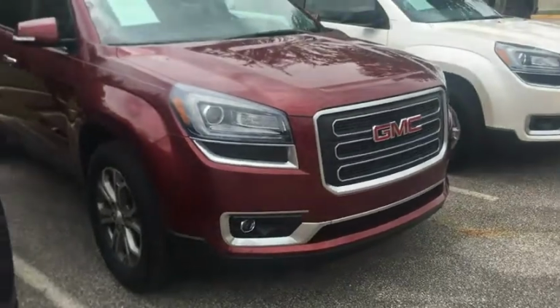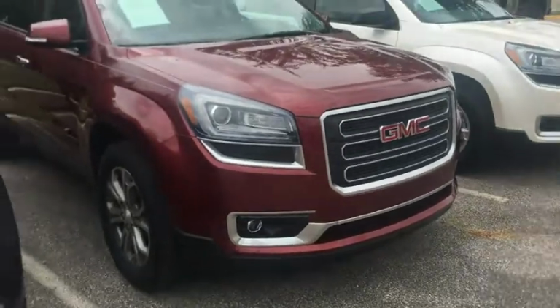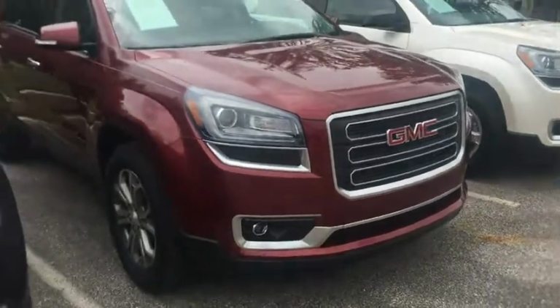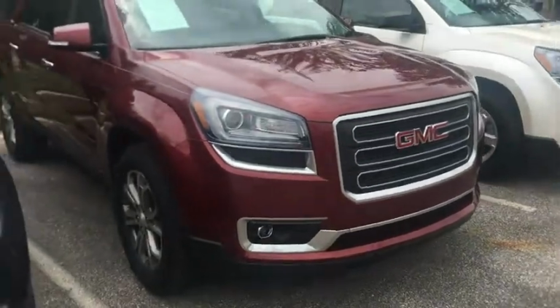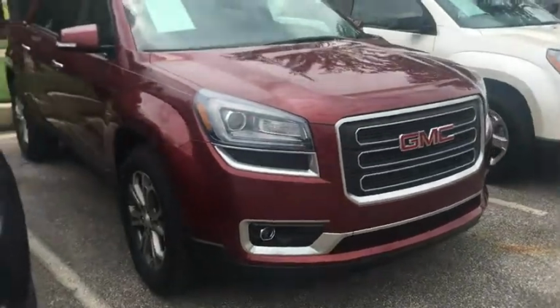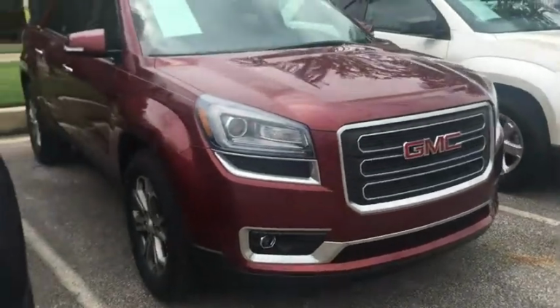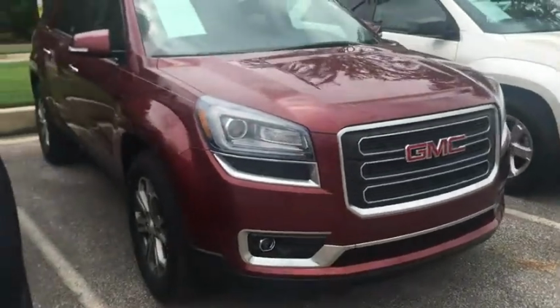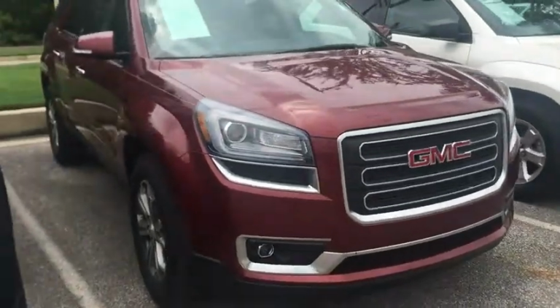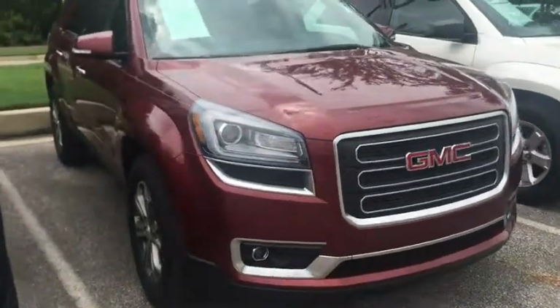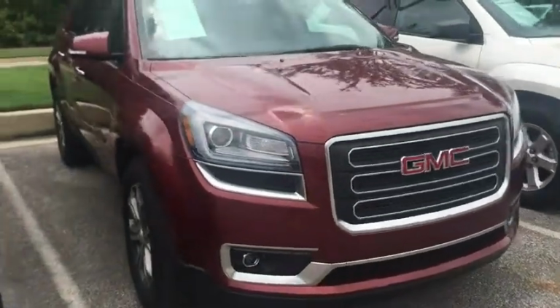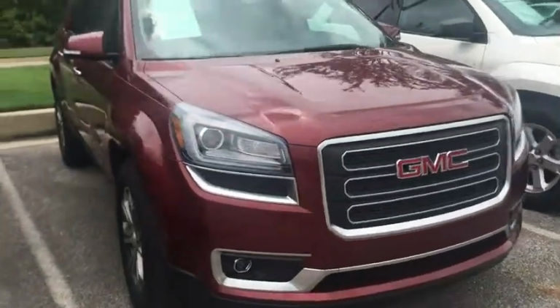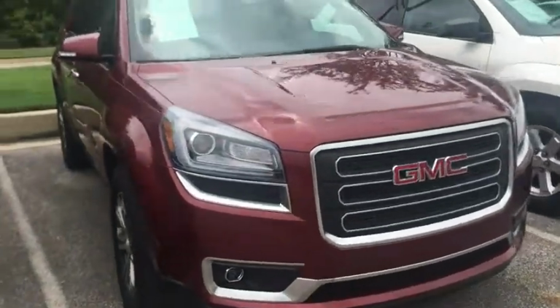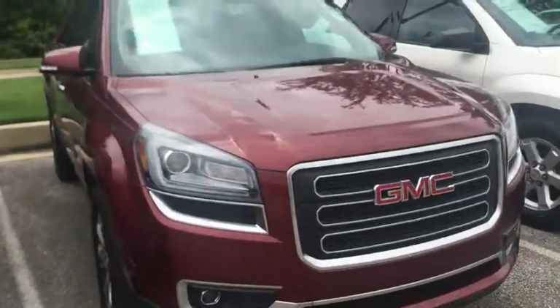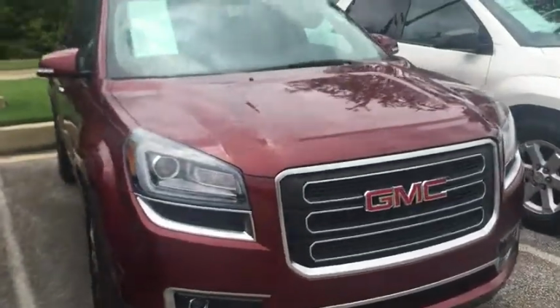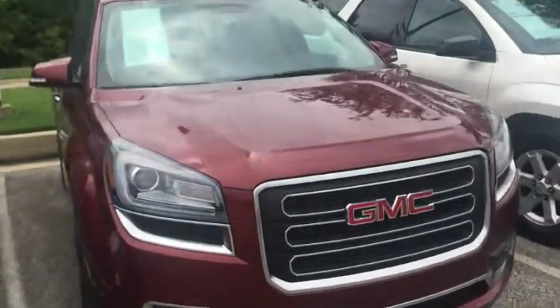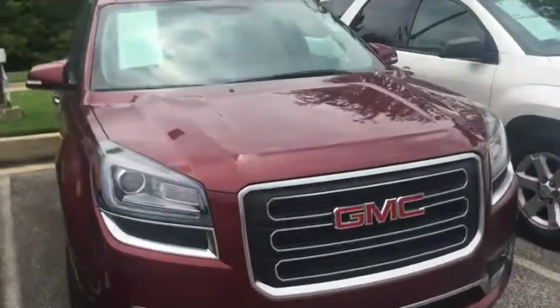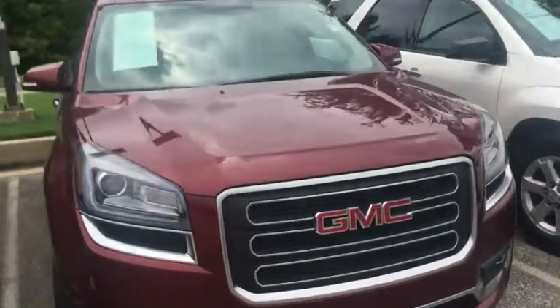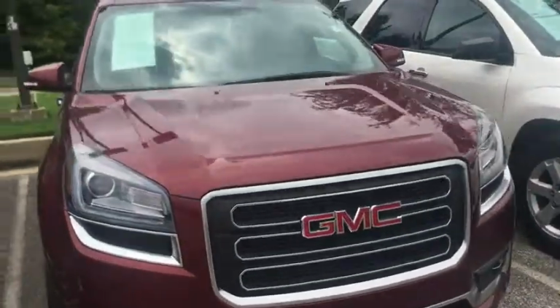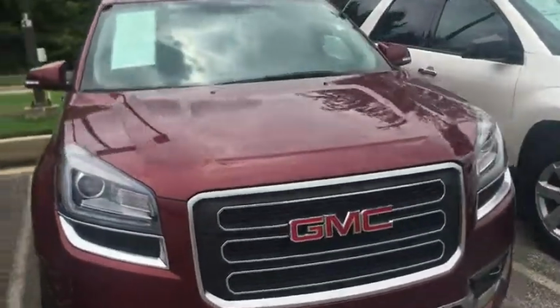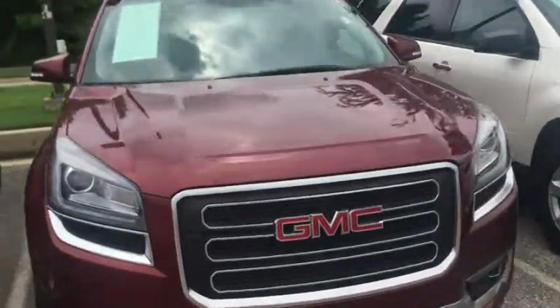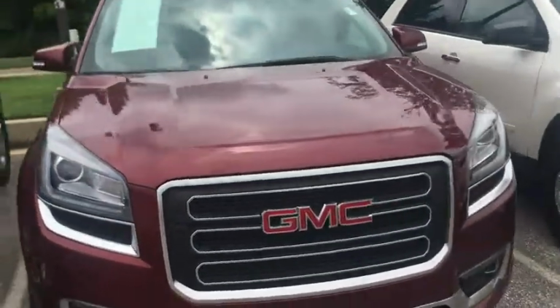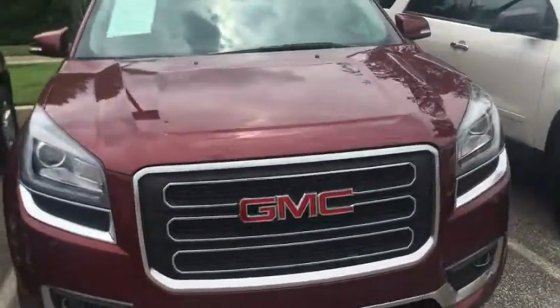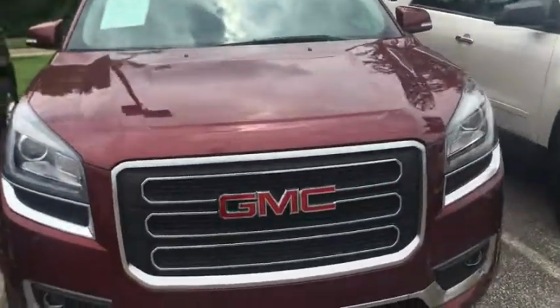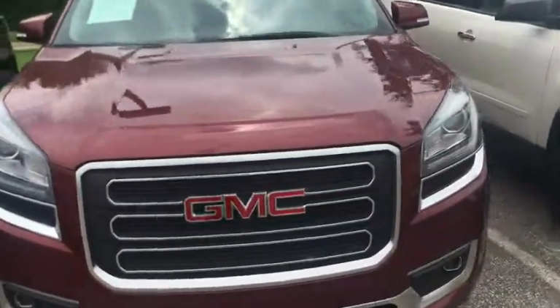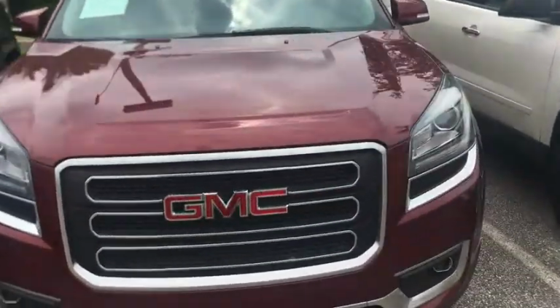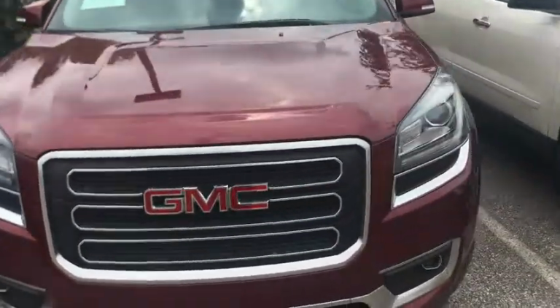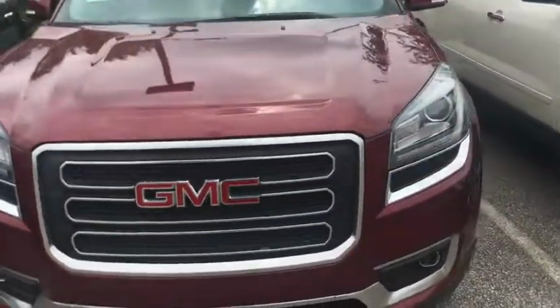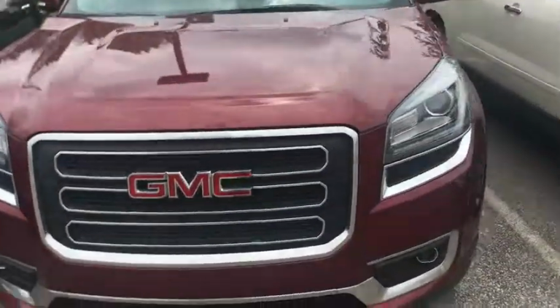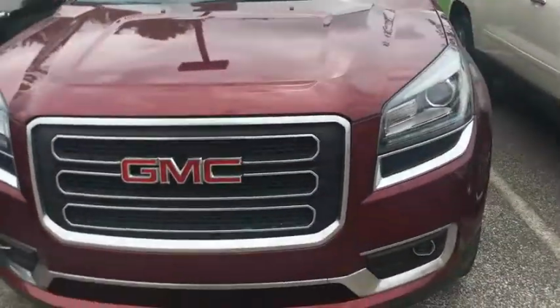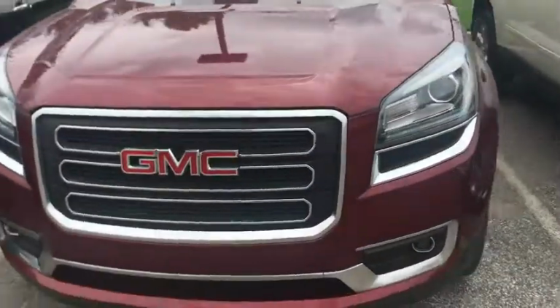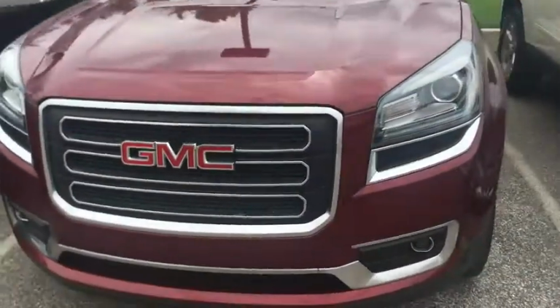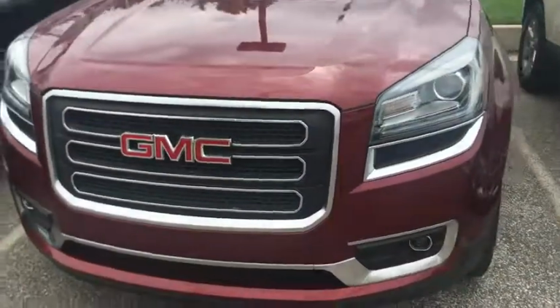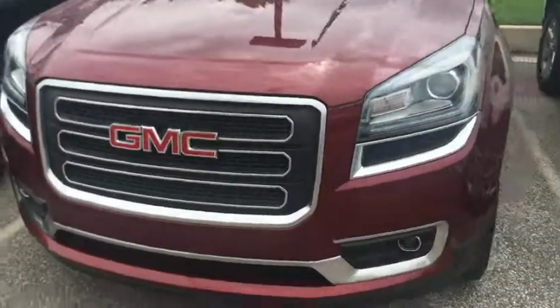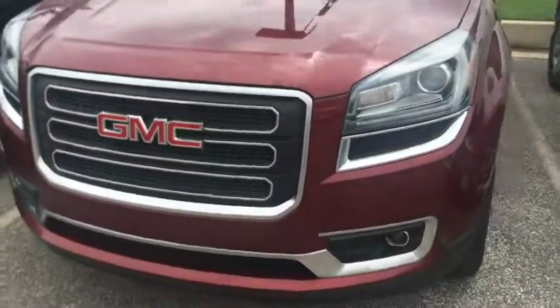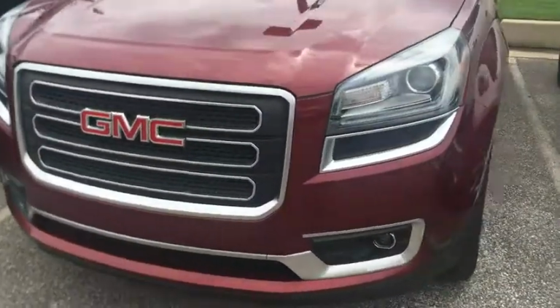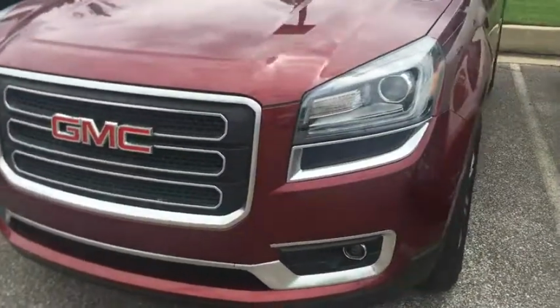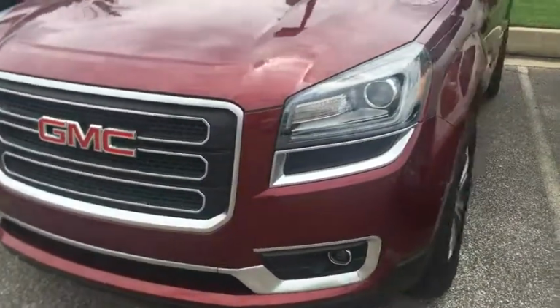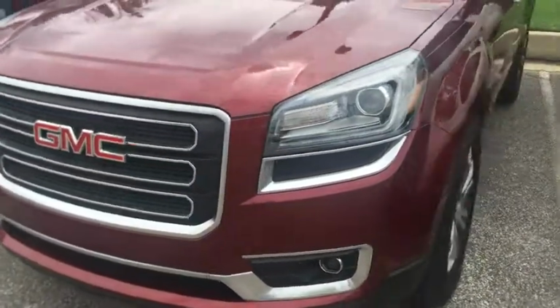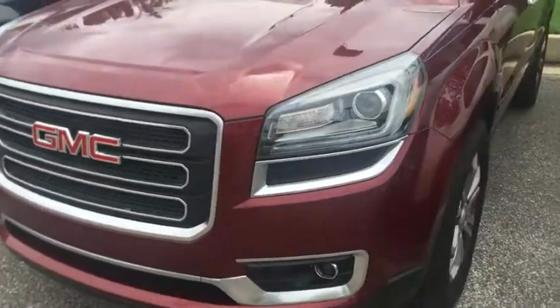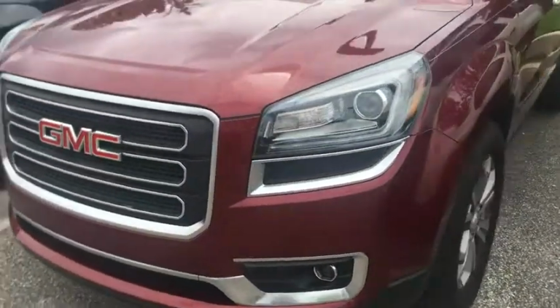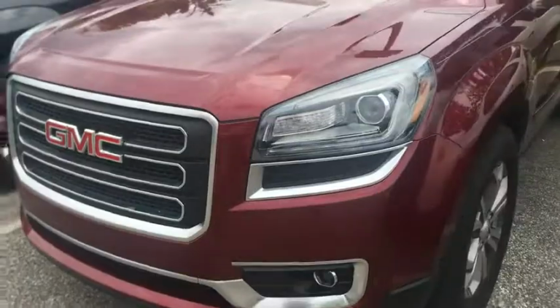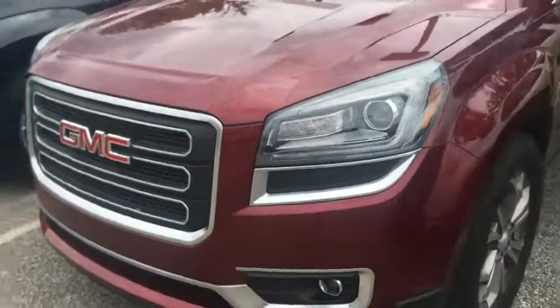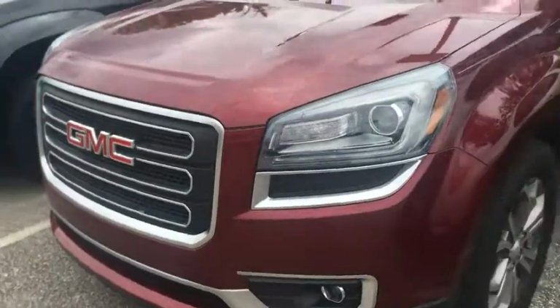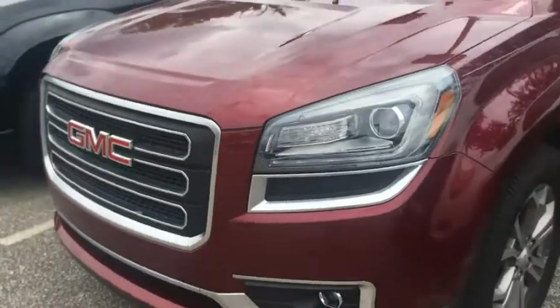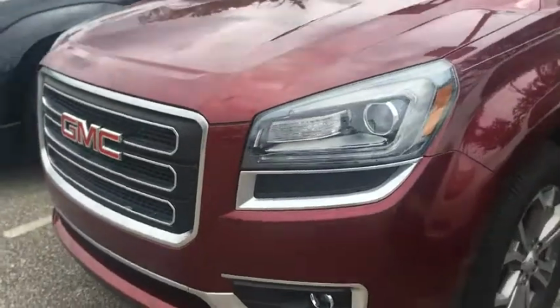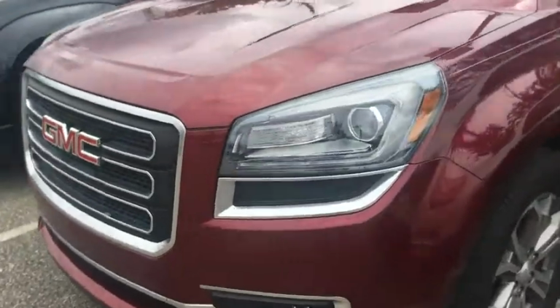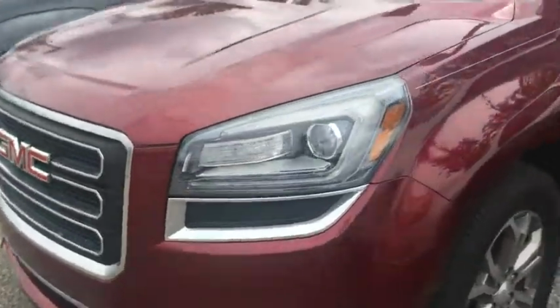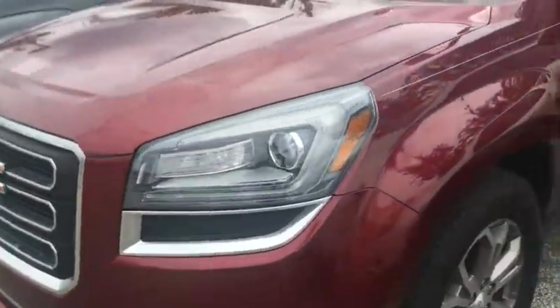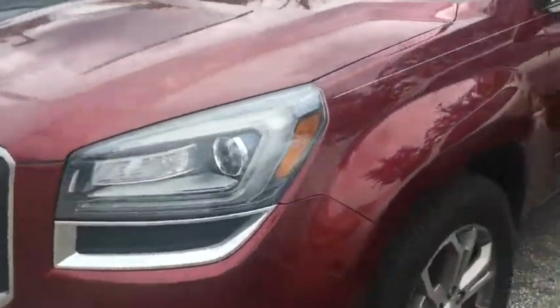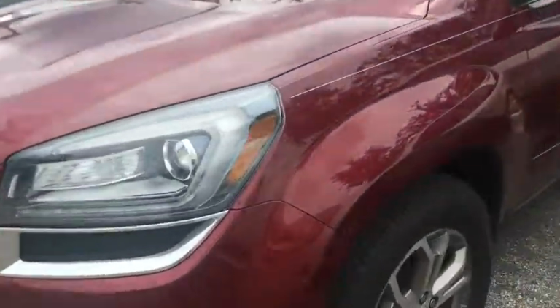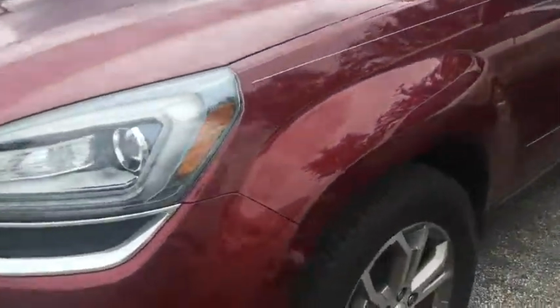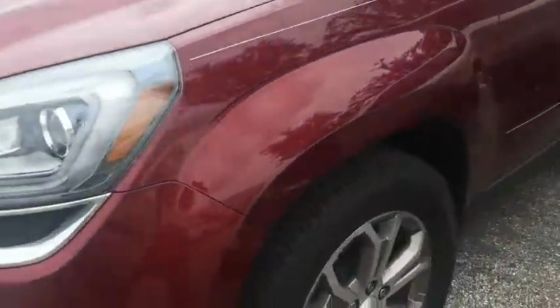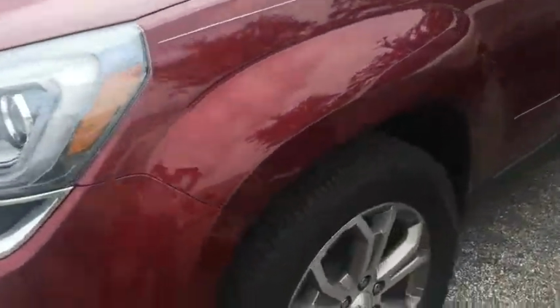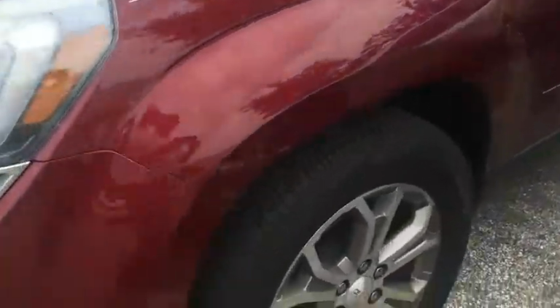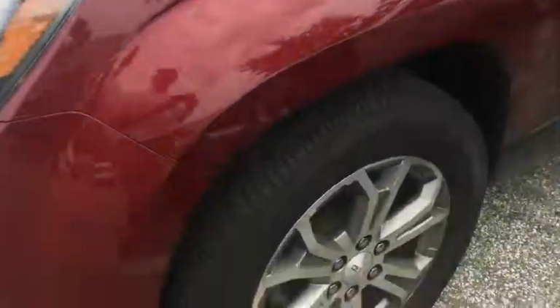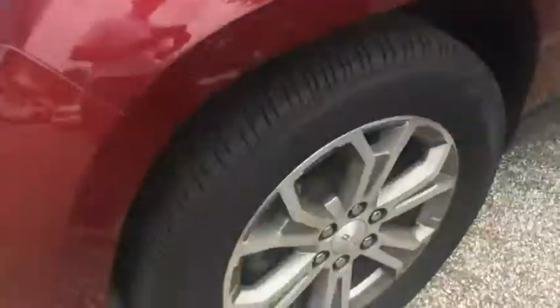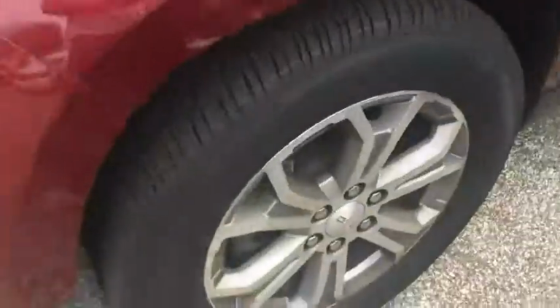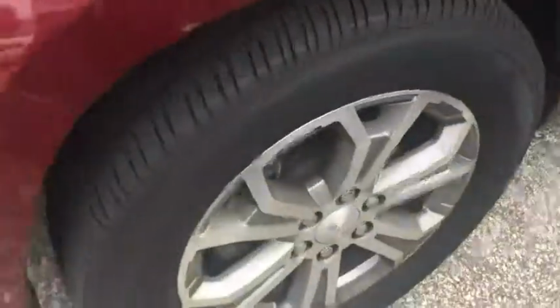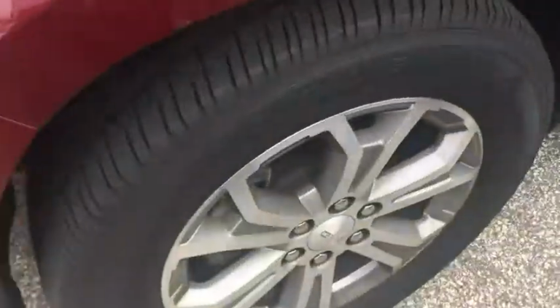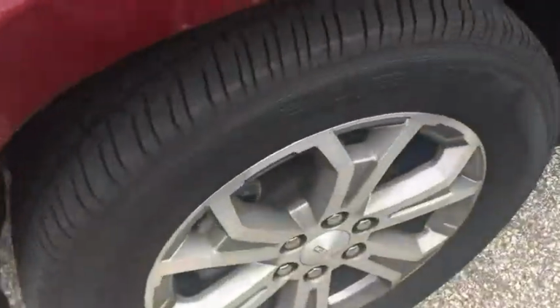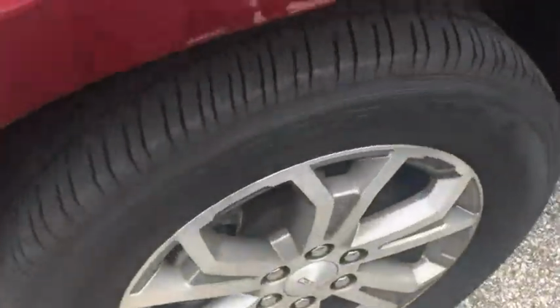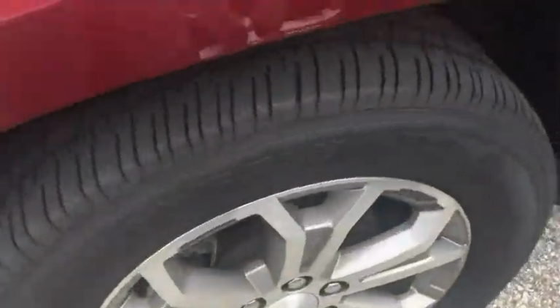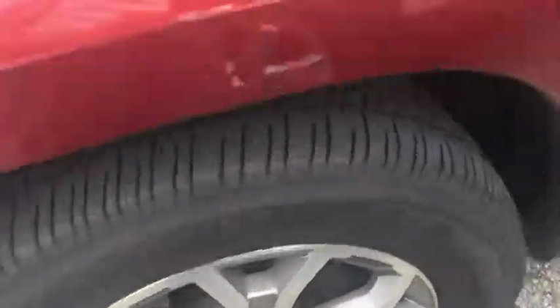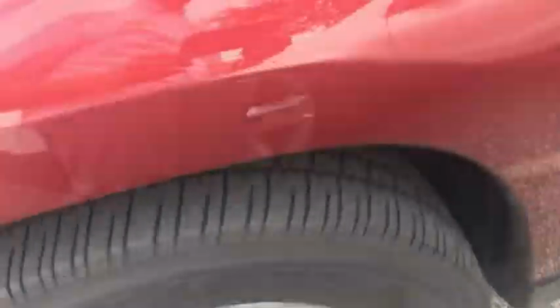It has your crimson tri-coat on it, bottom fog lights, LED halogen, and nice wheels.